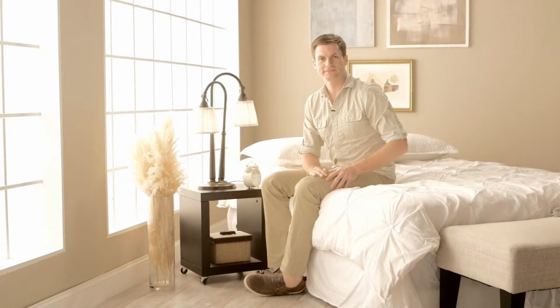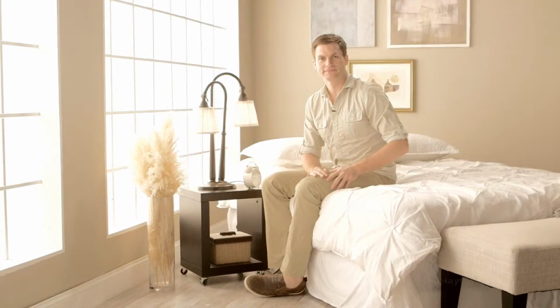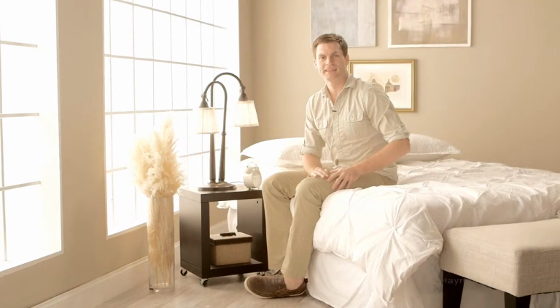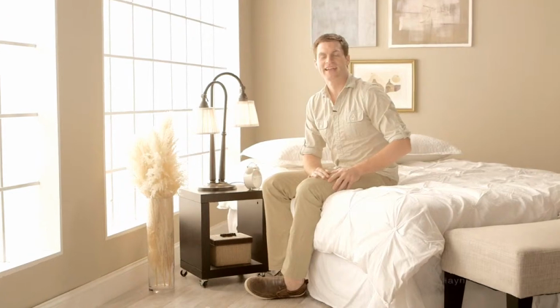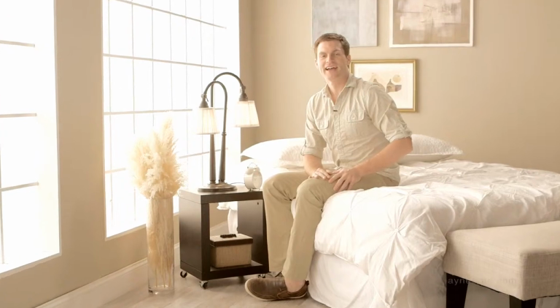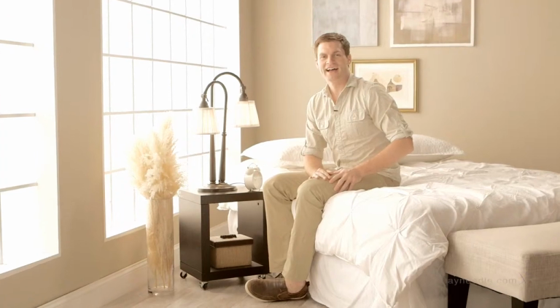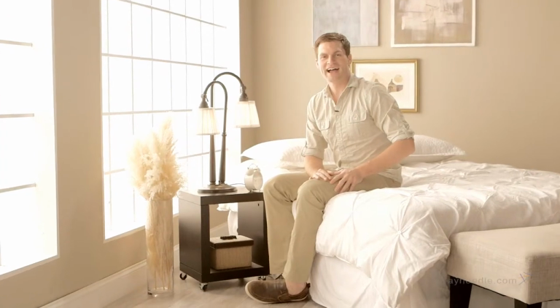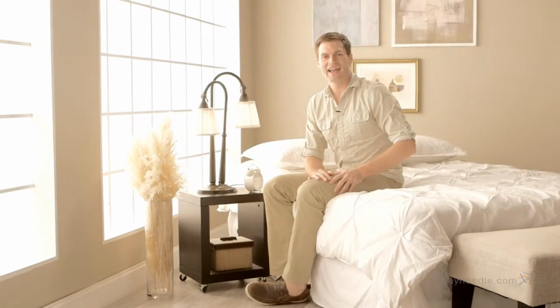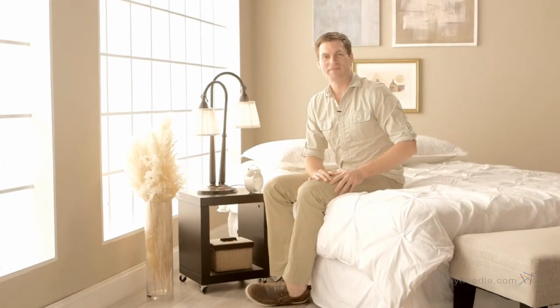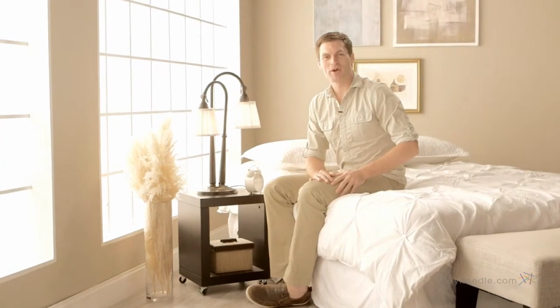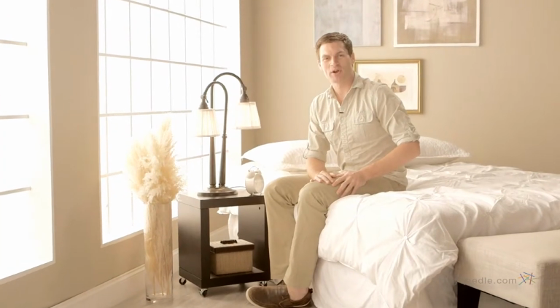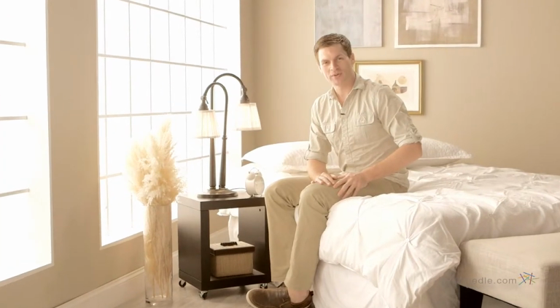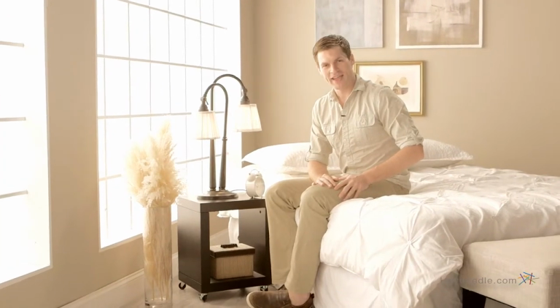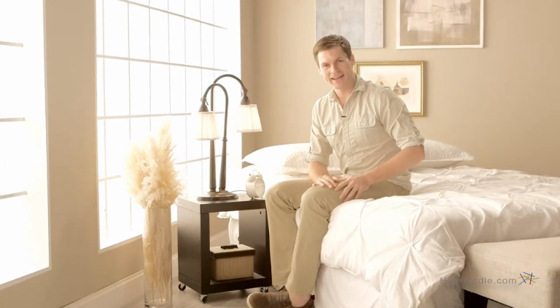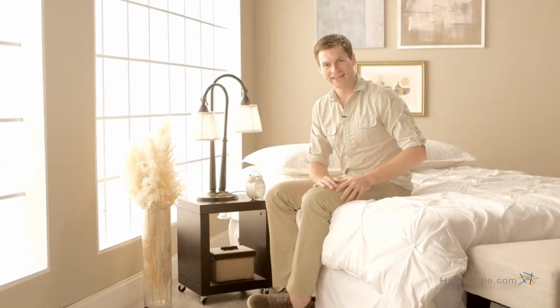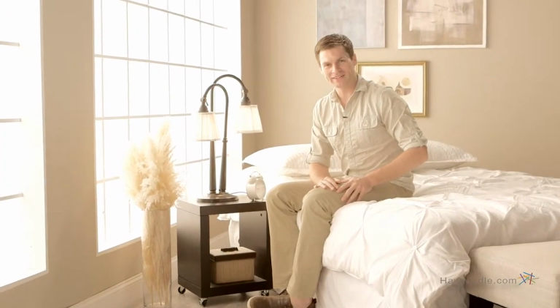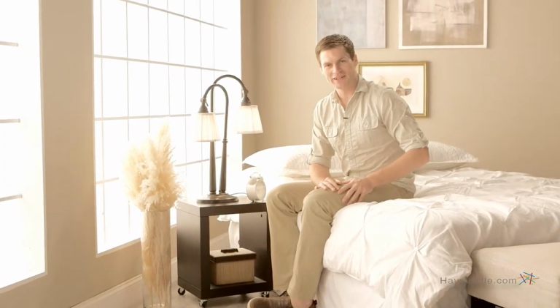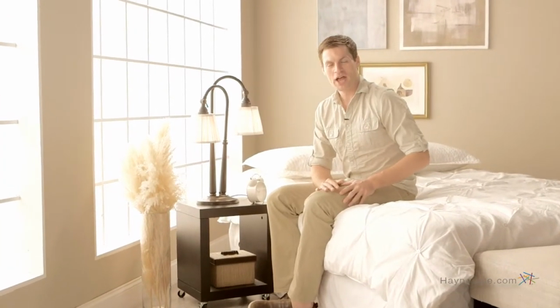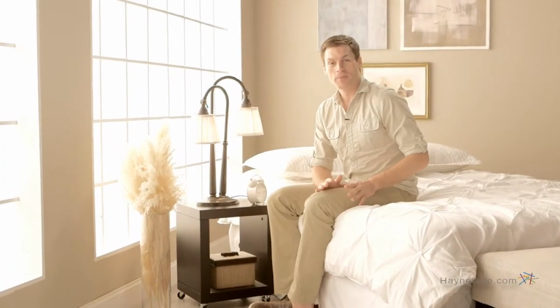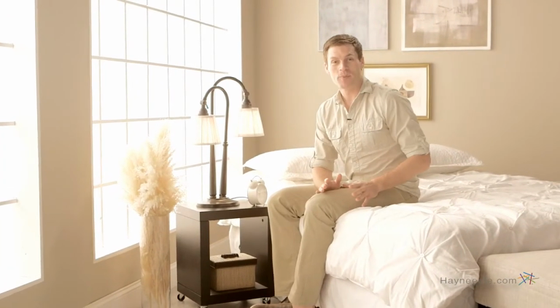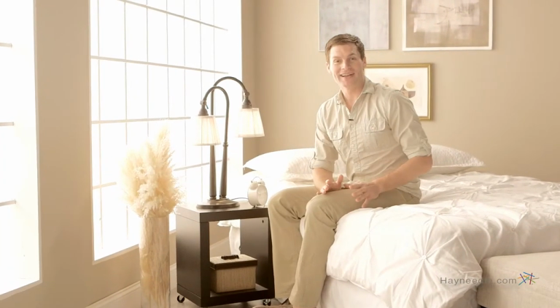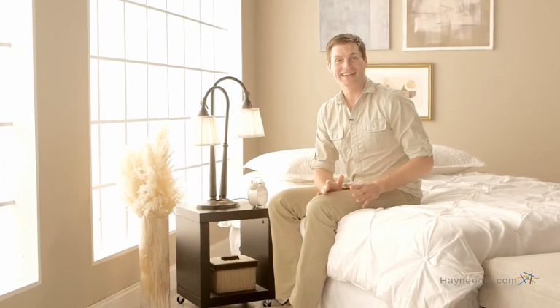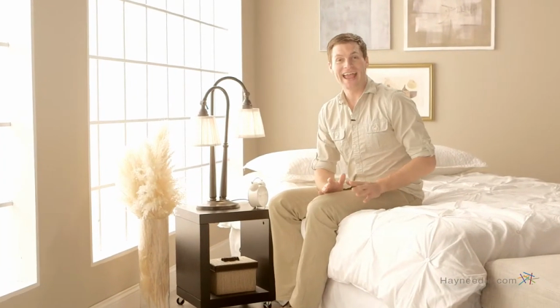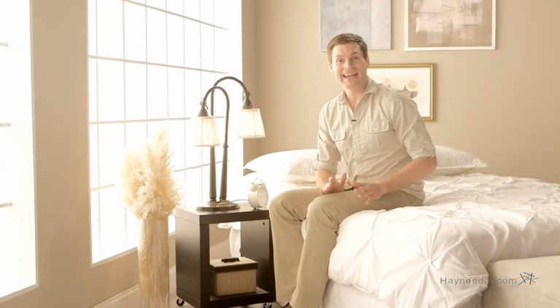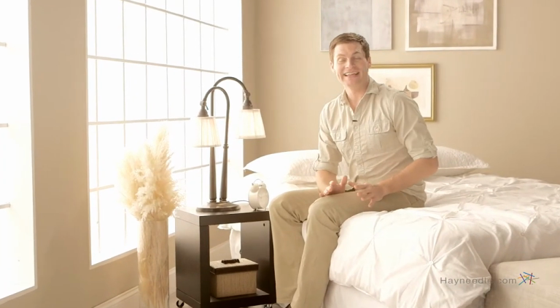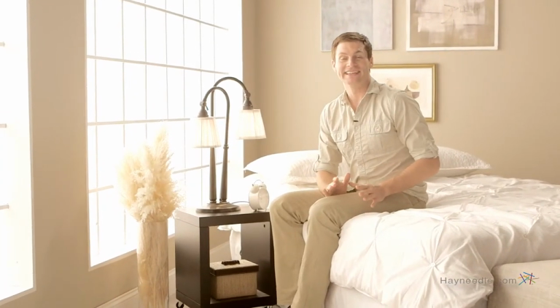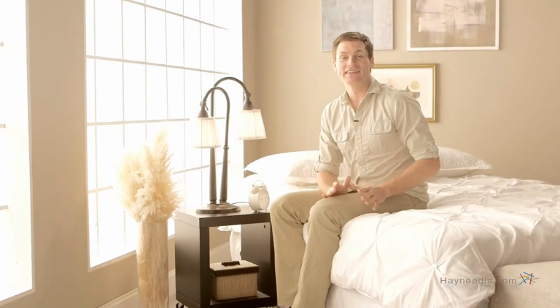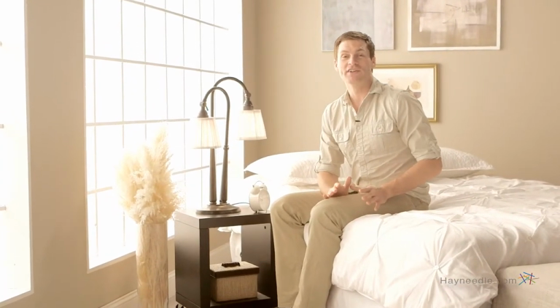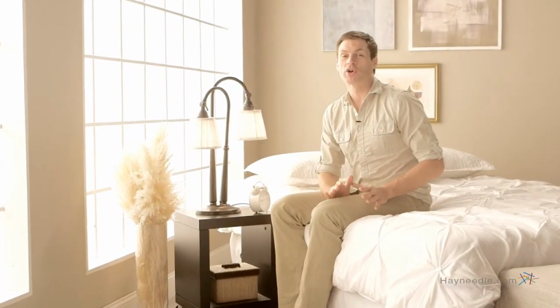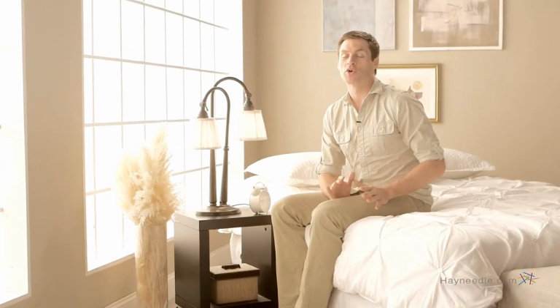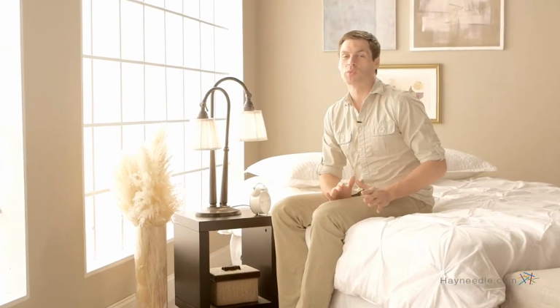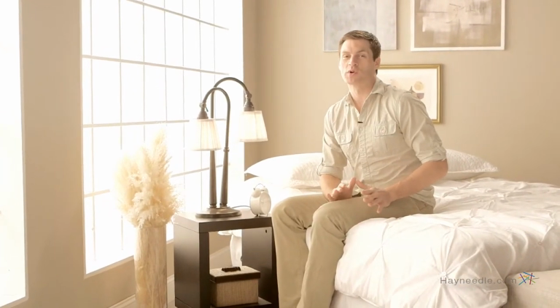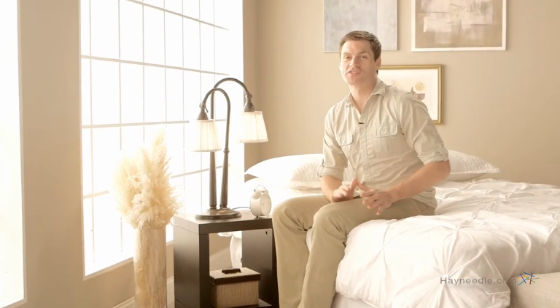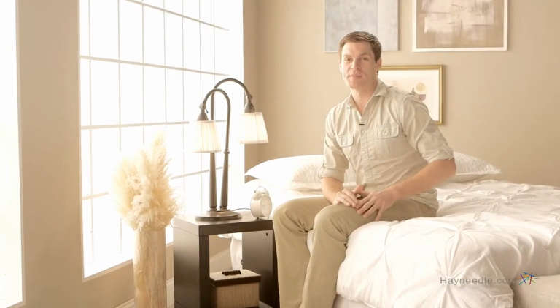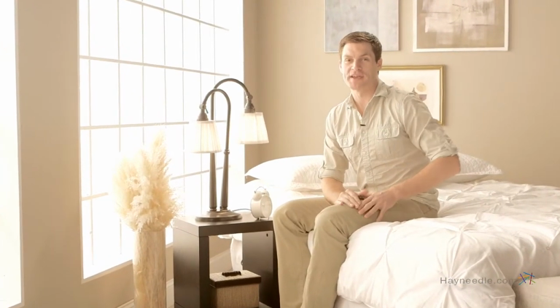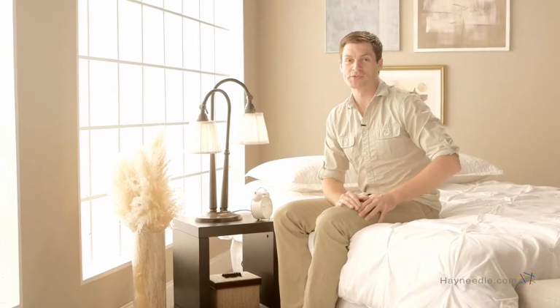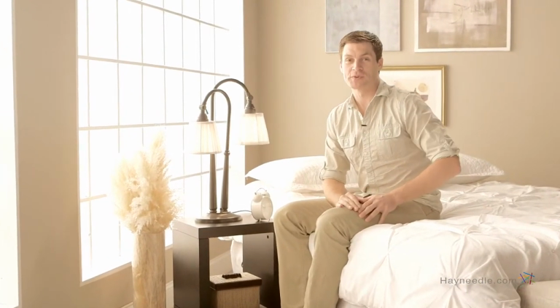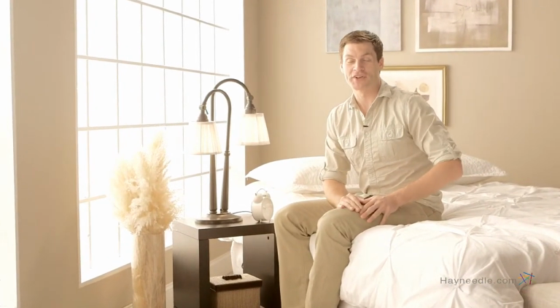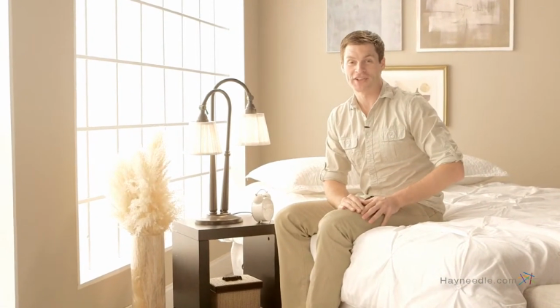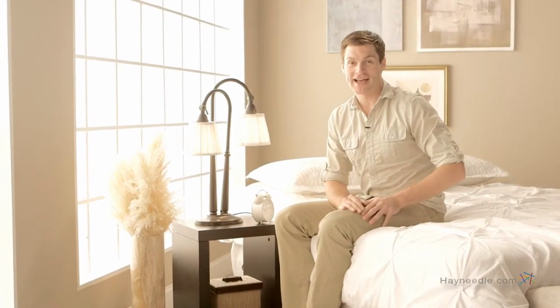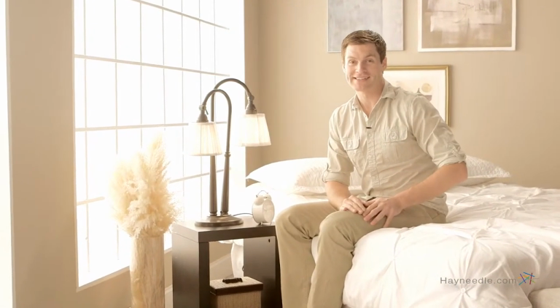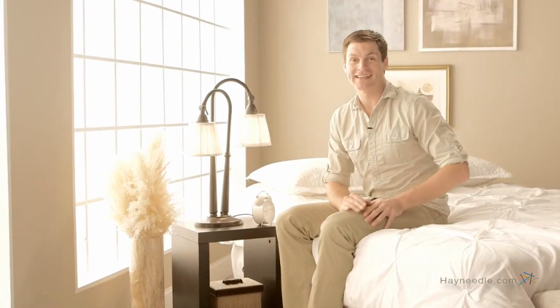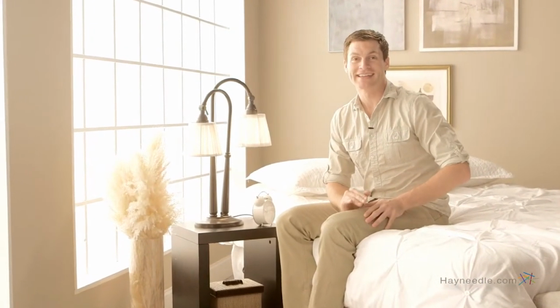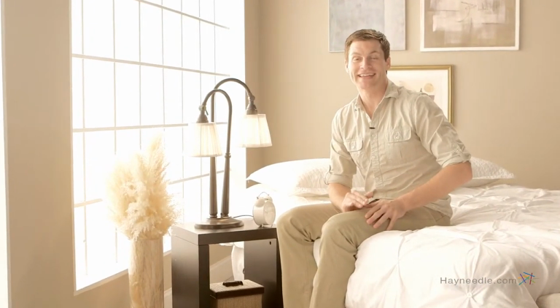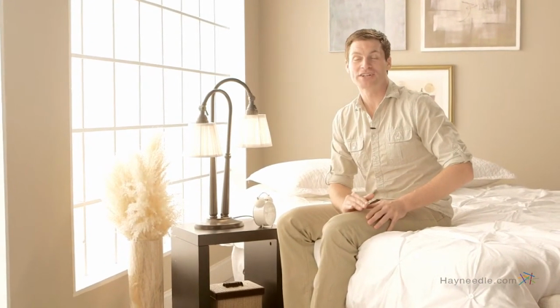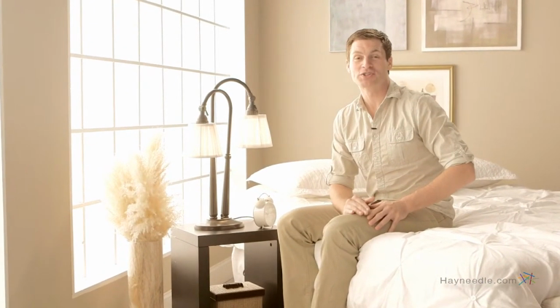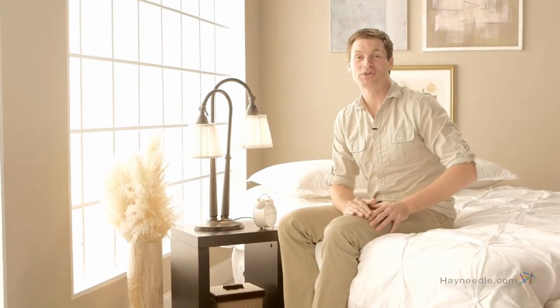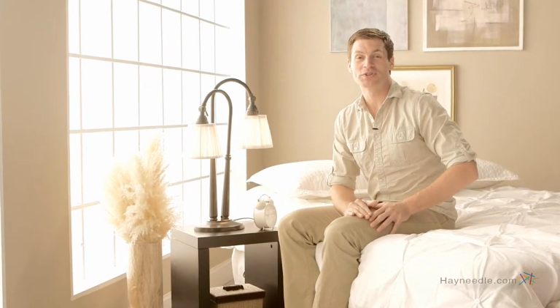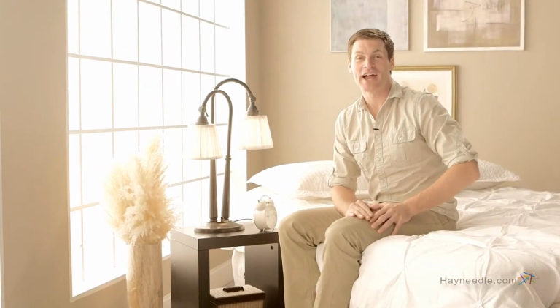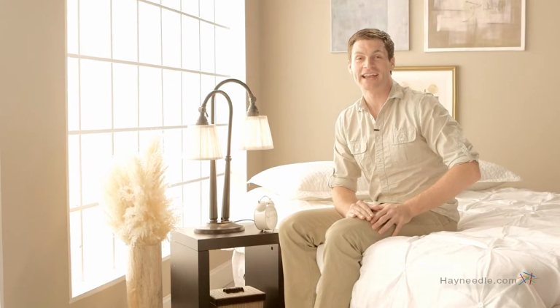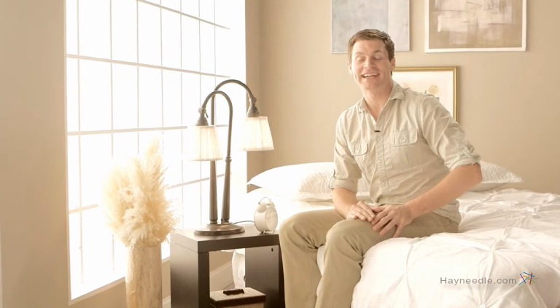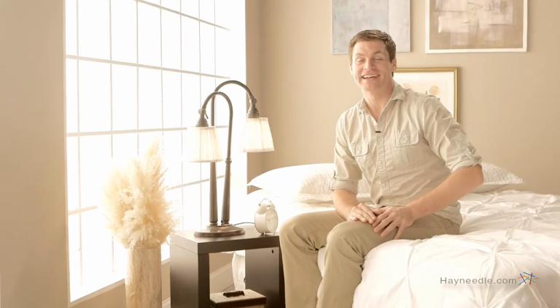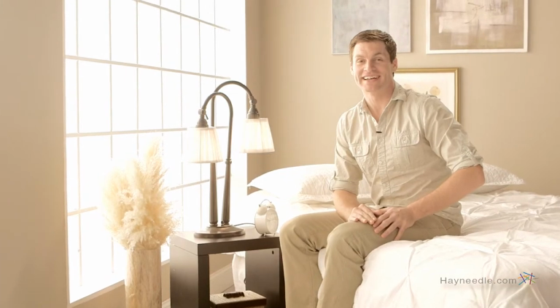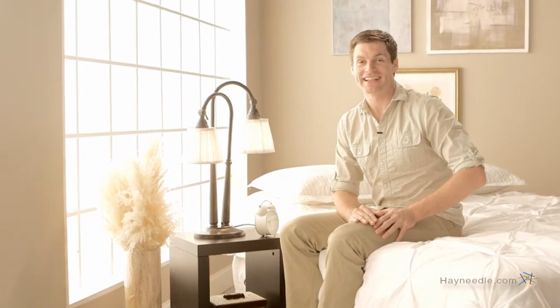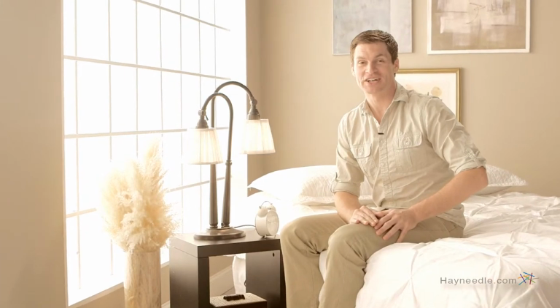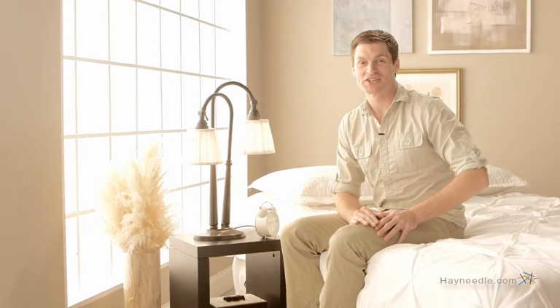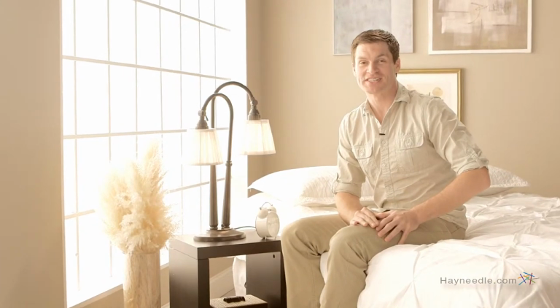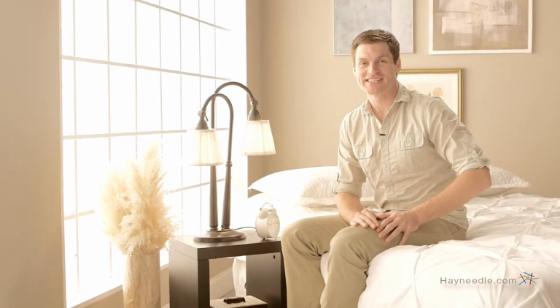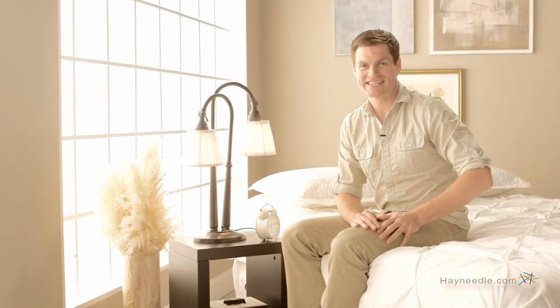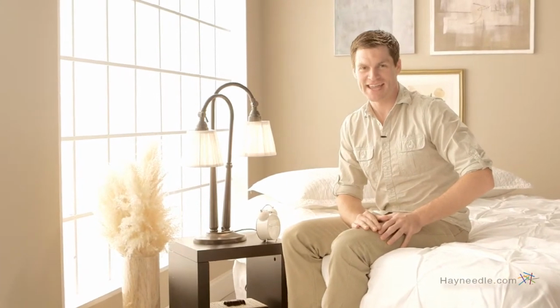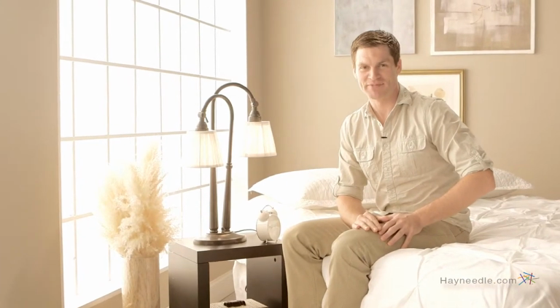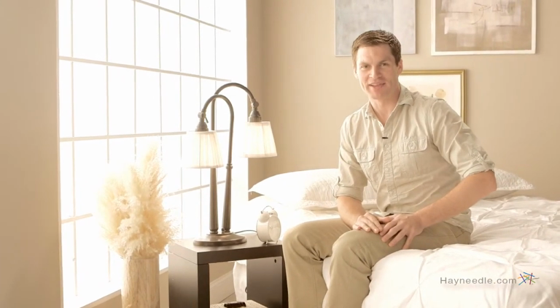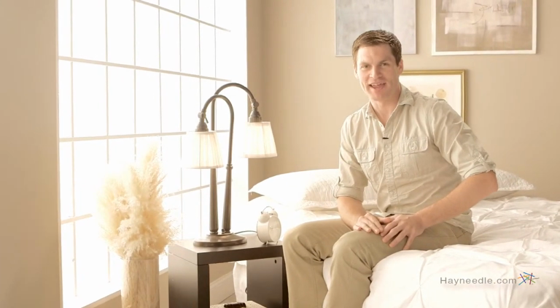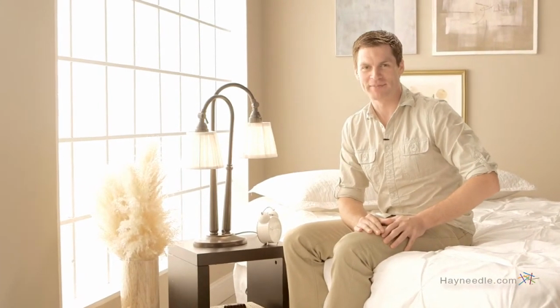Hi, I'm Mark with Heyneedle. Brighten any living or workspace with the classic Kichler Lighting Eclections Table Lamp.